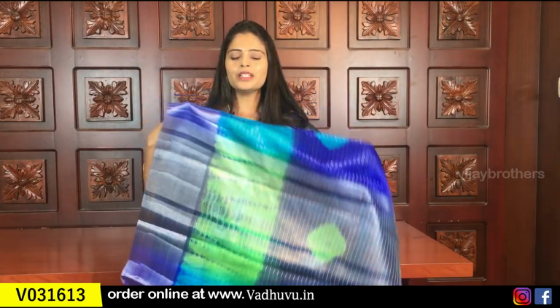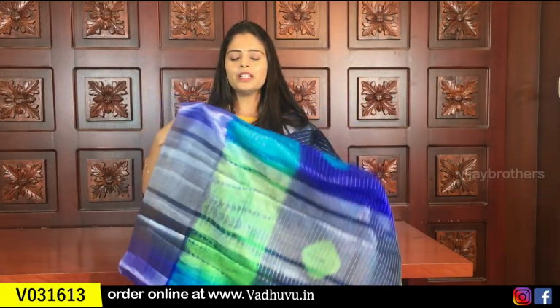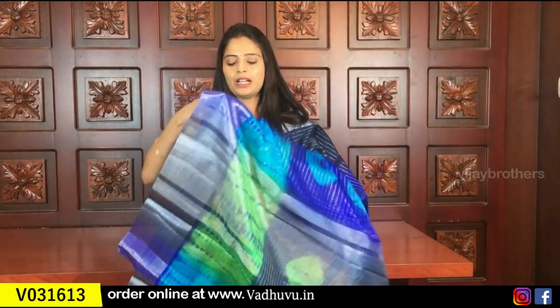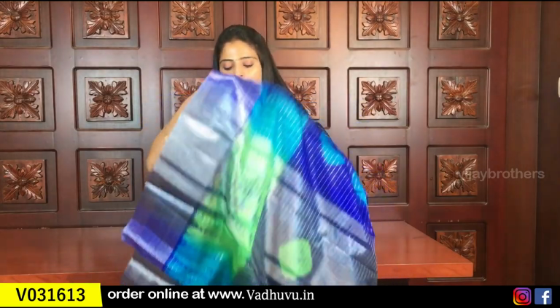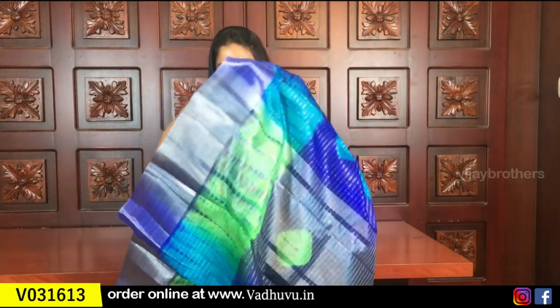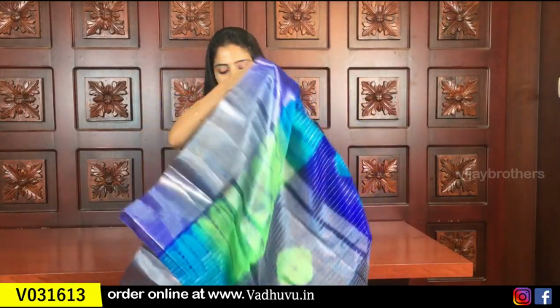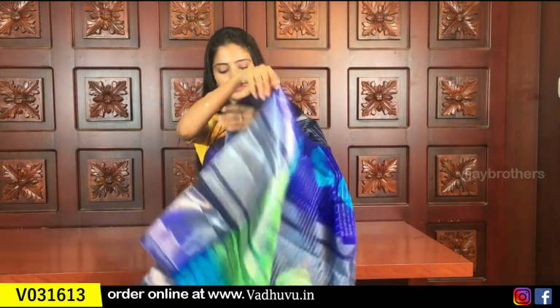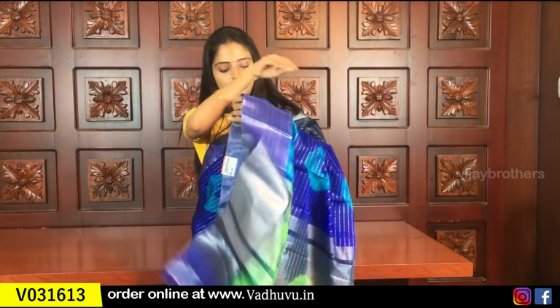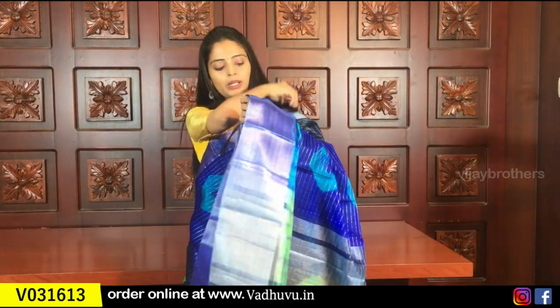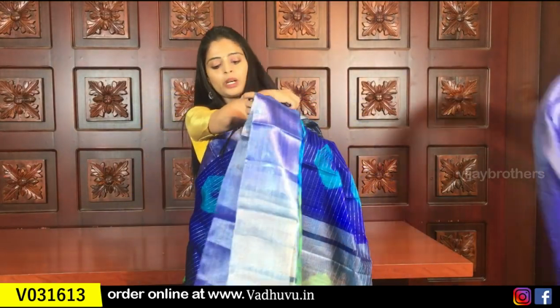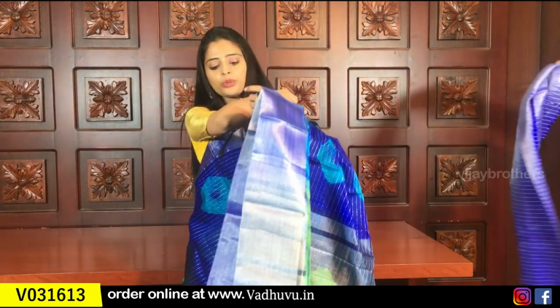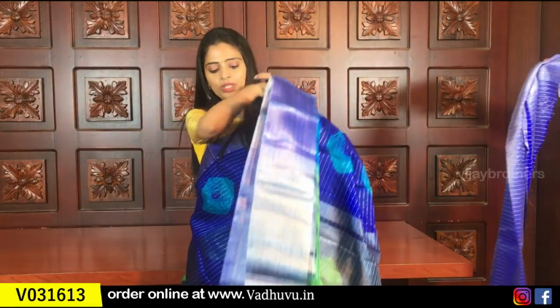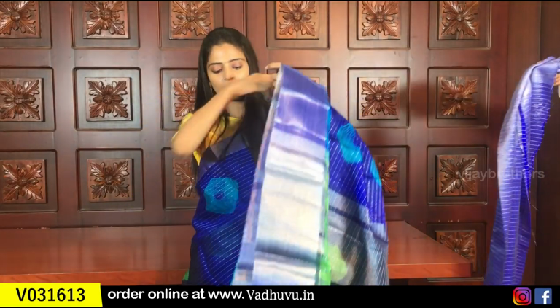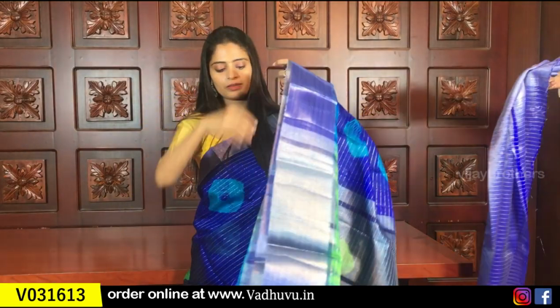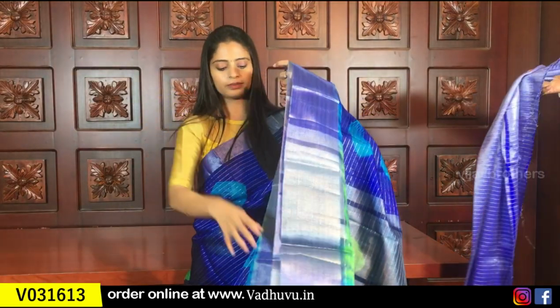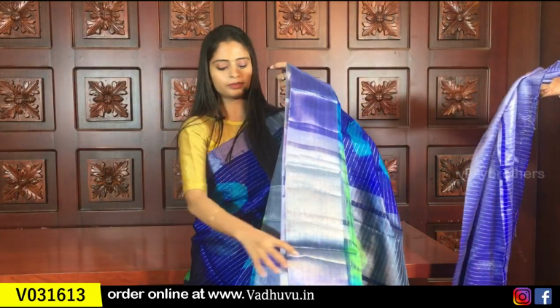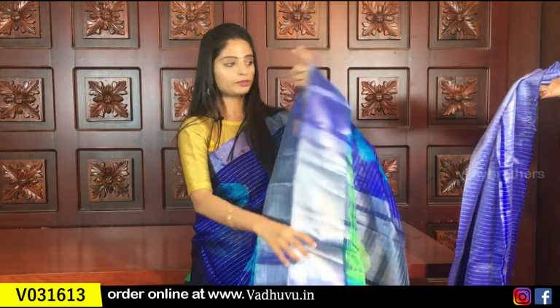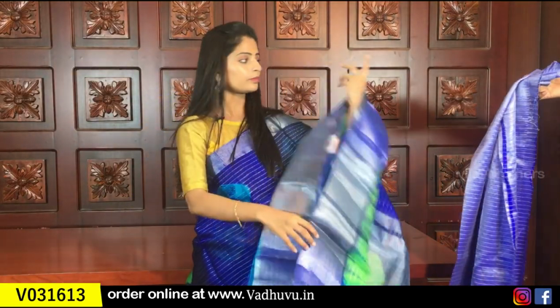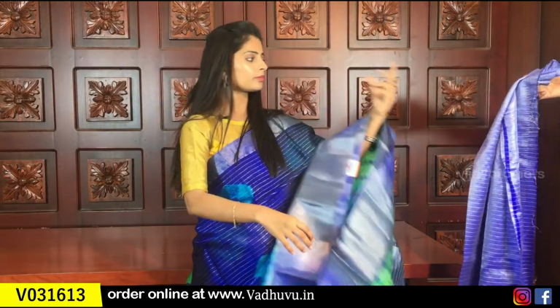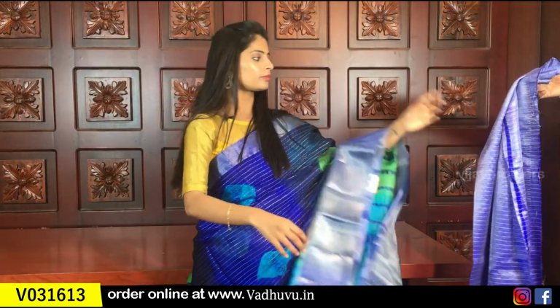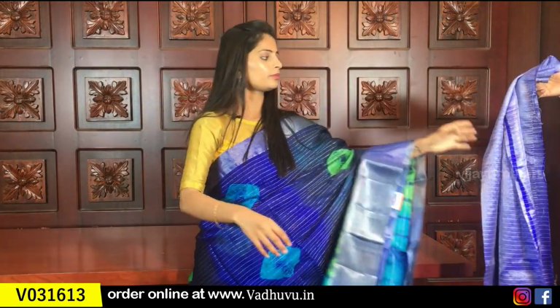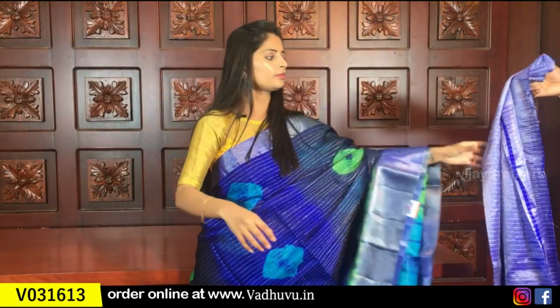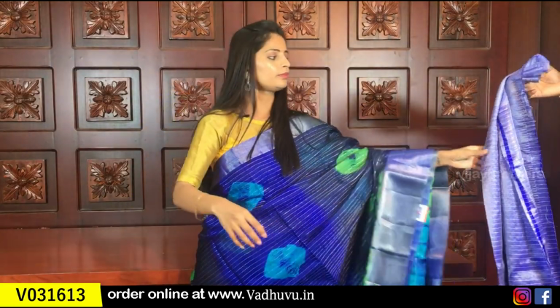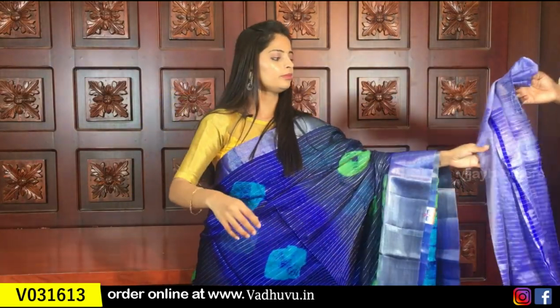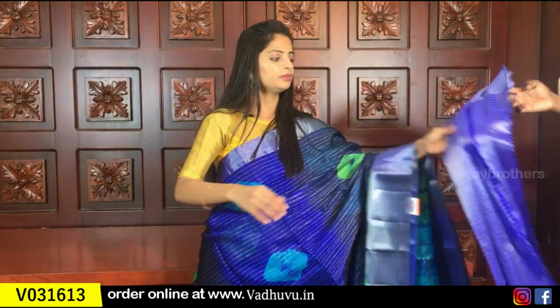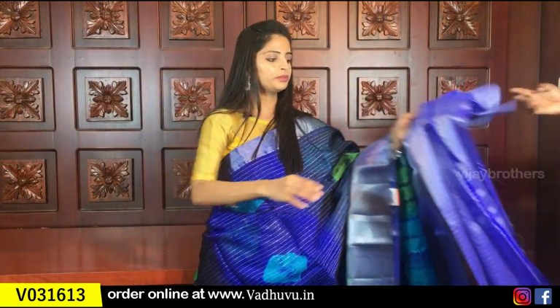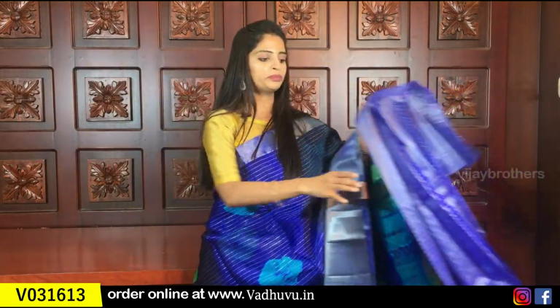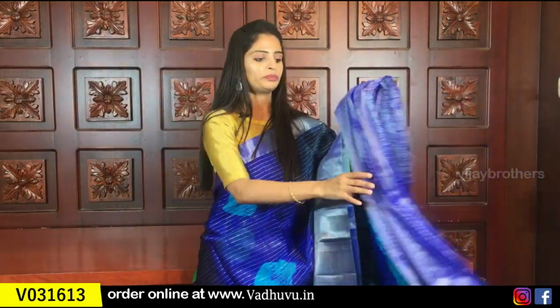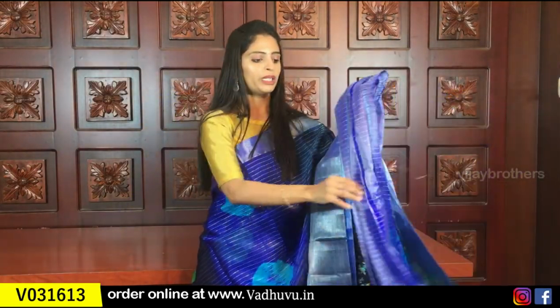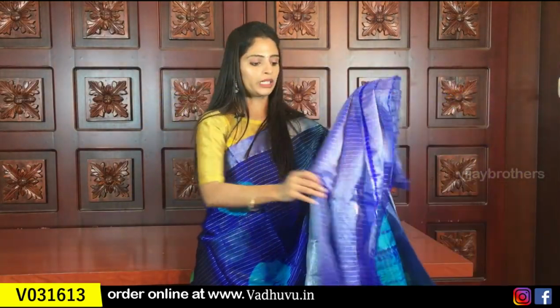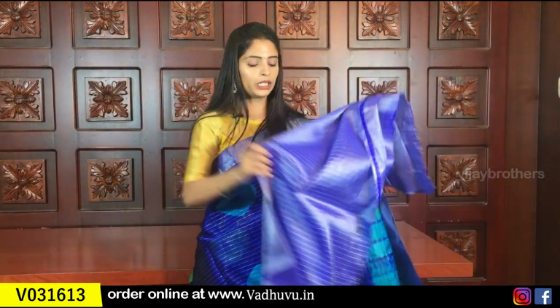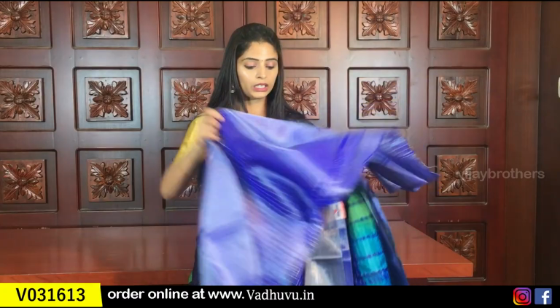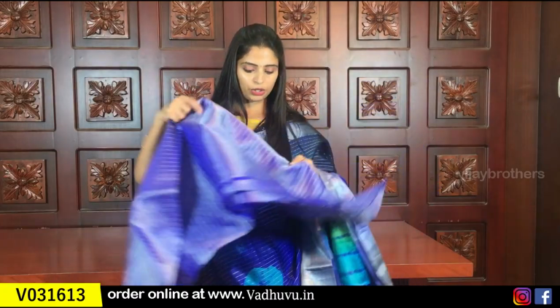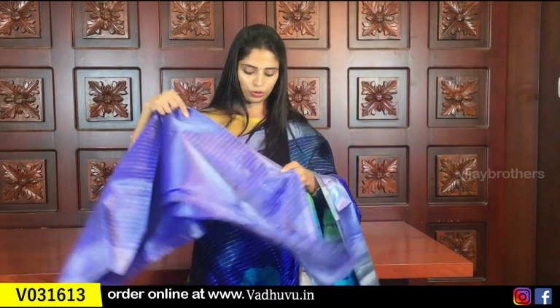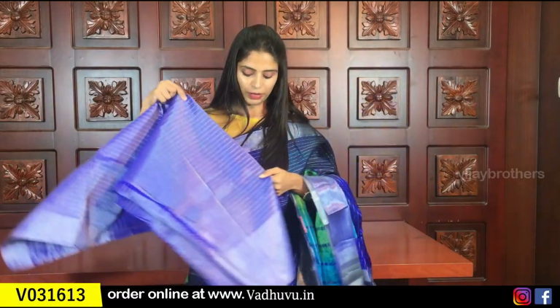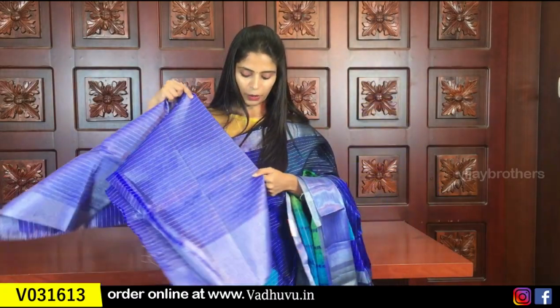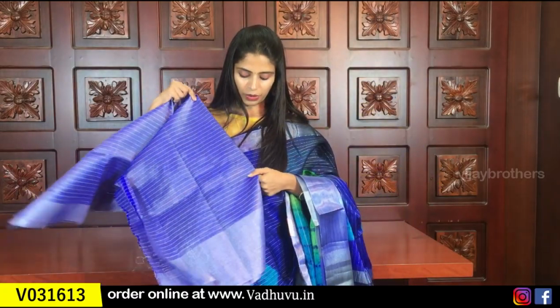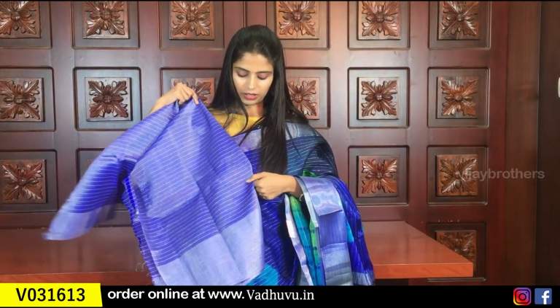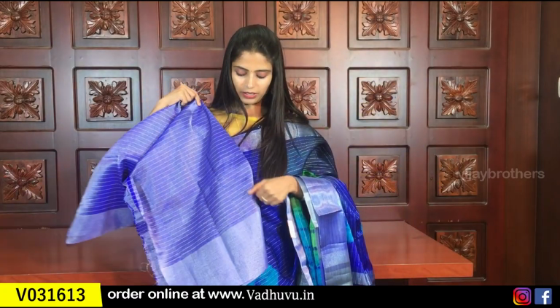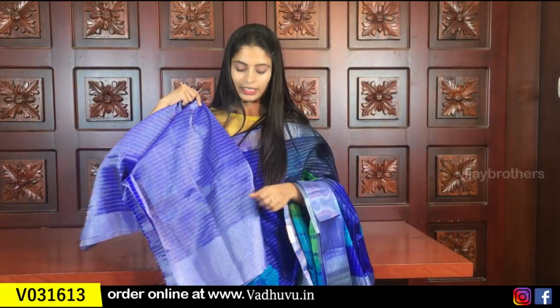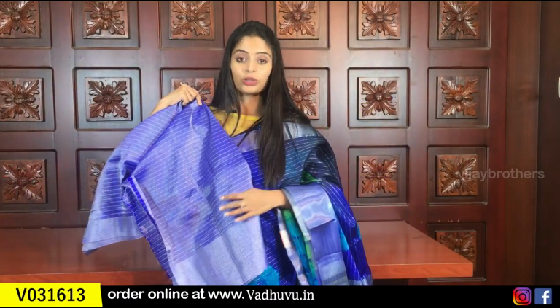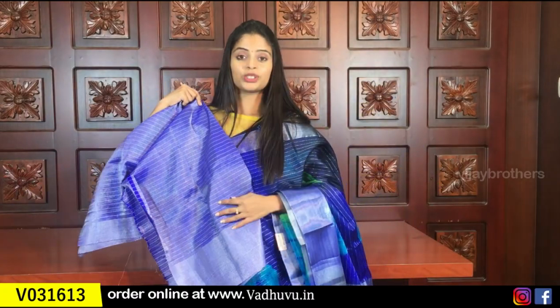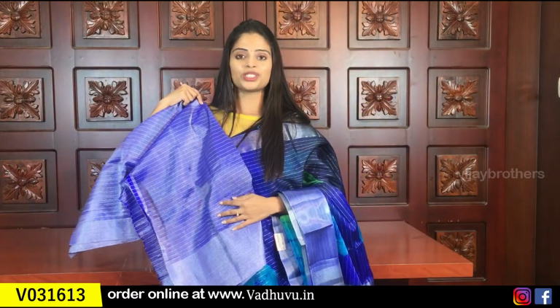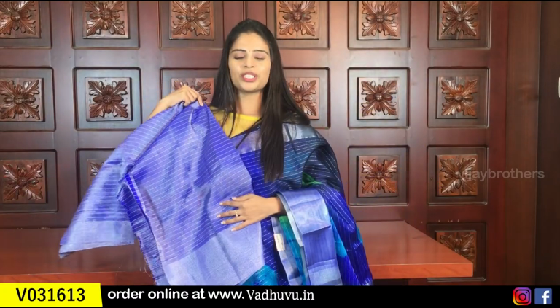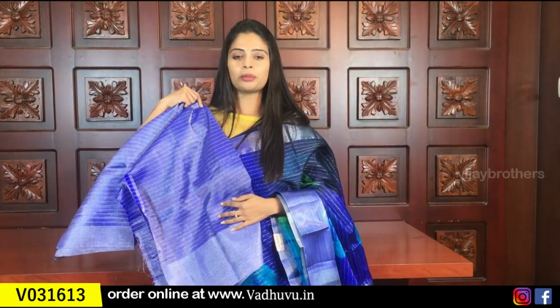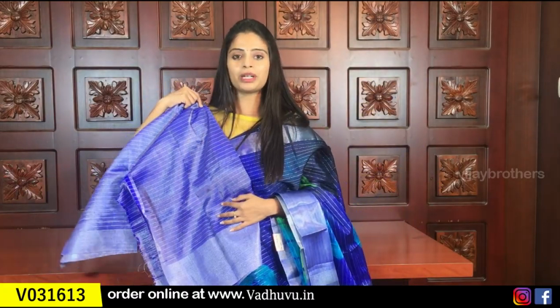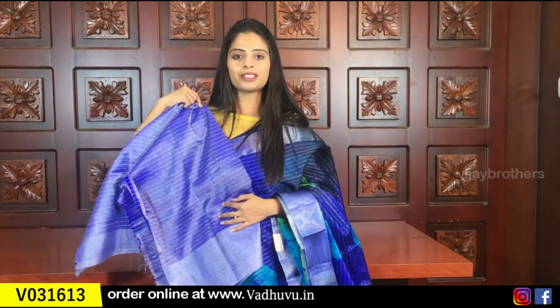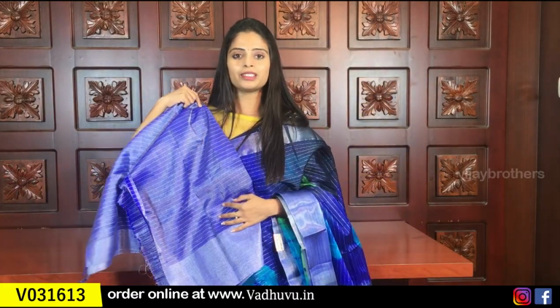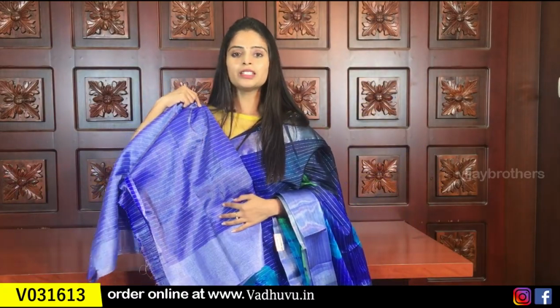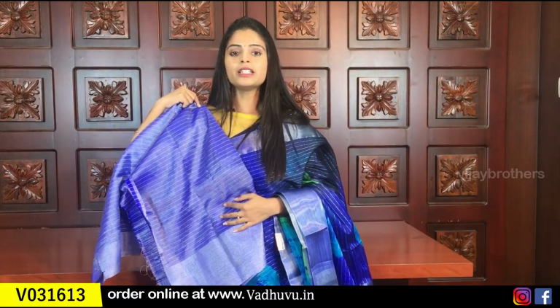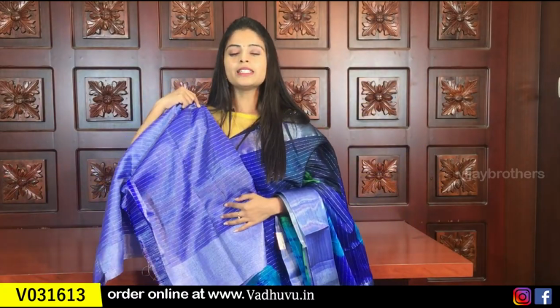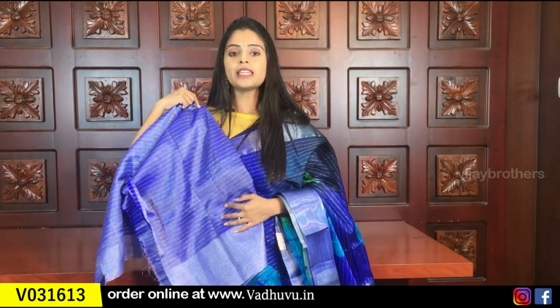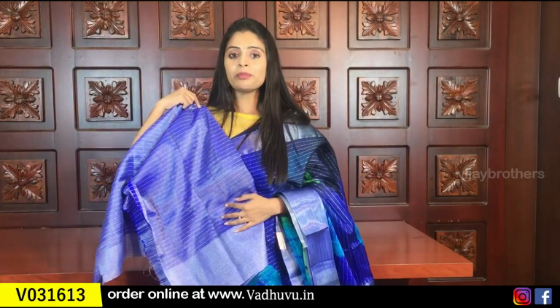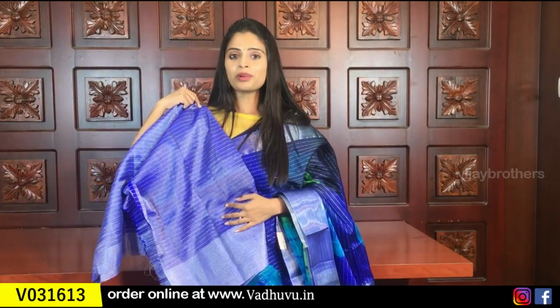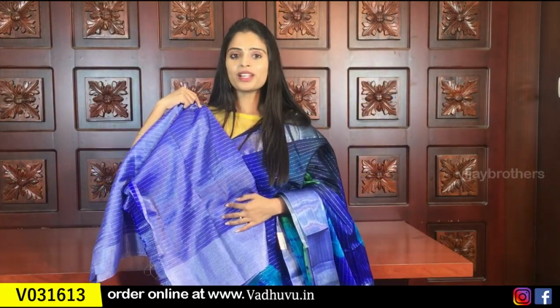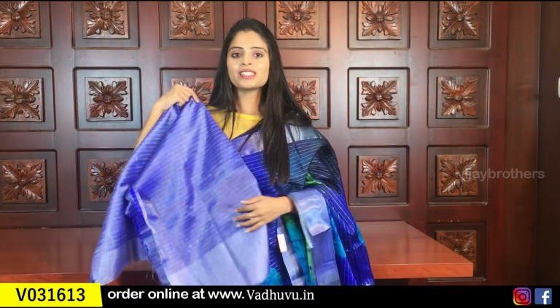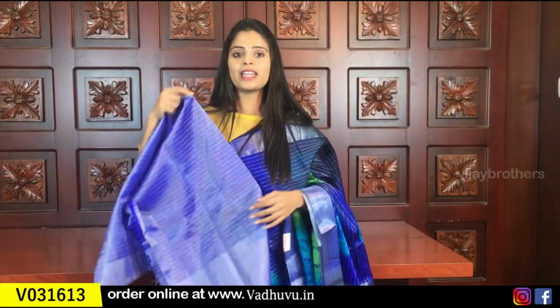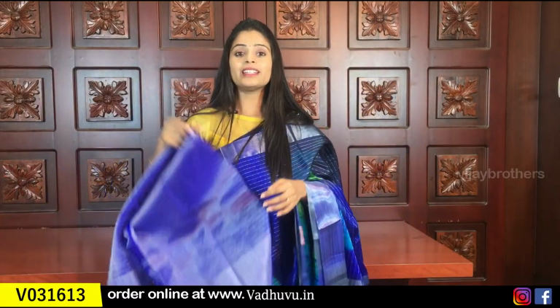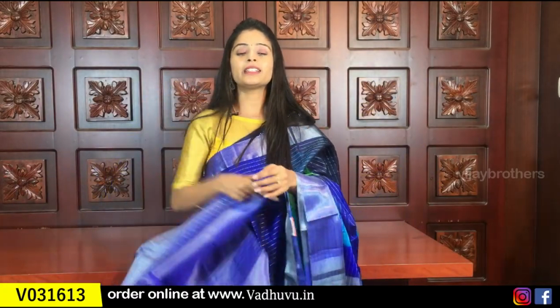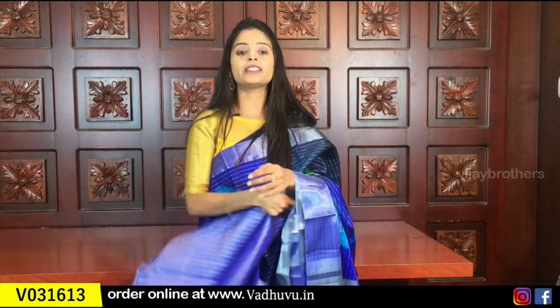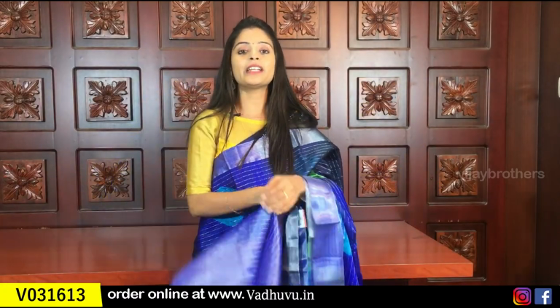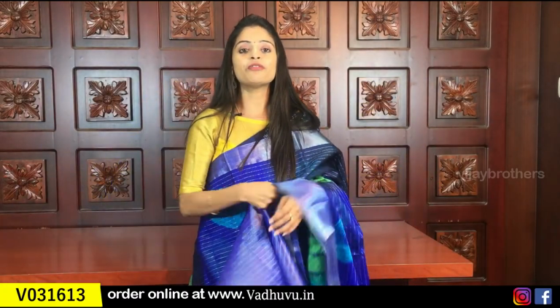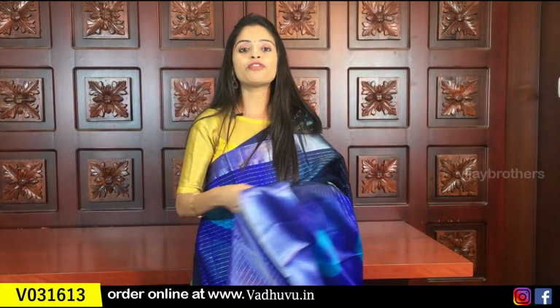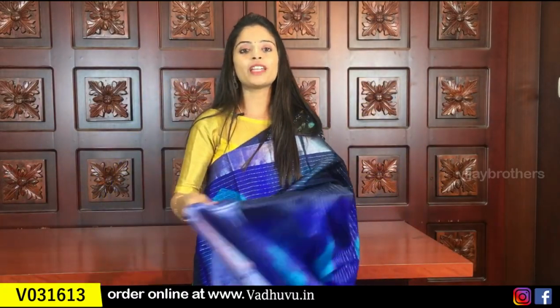The blouse is a tissue blouse. Same price is 805 rupees.